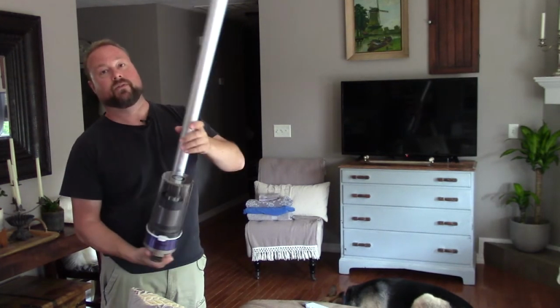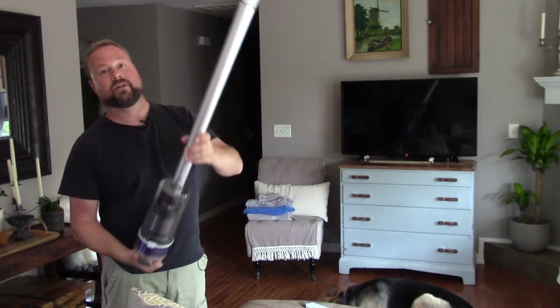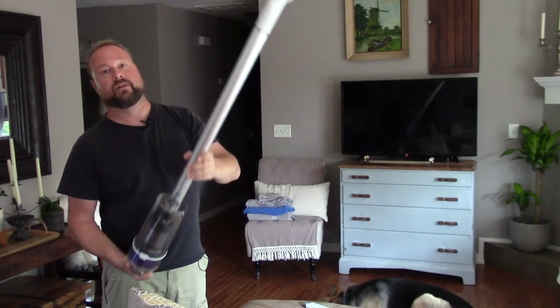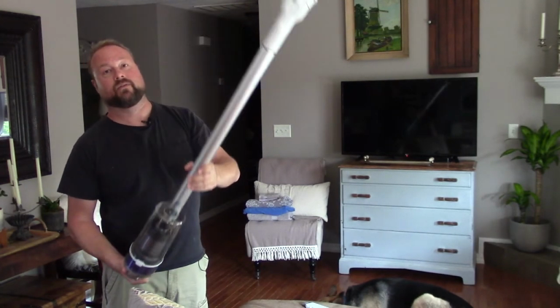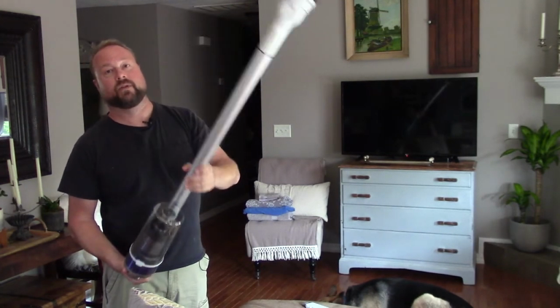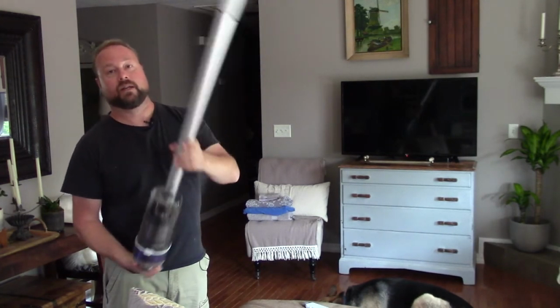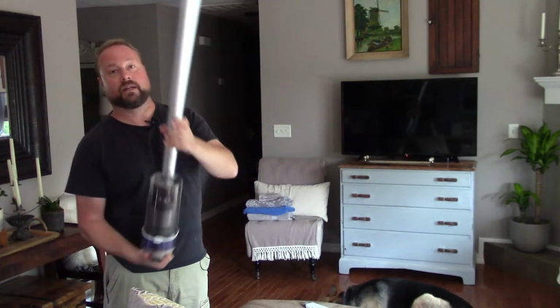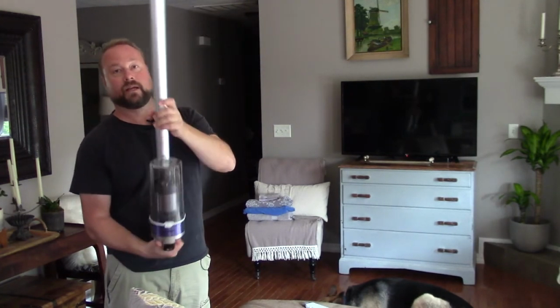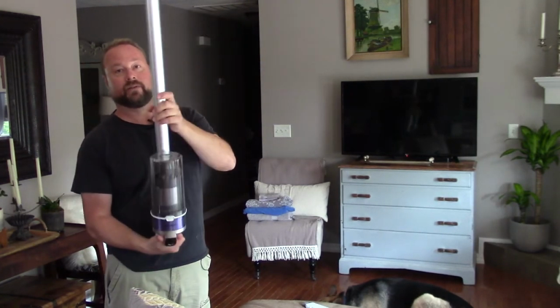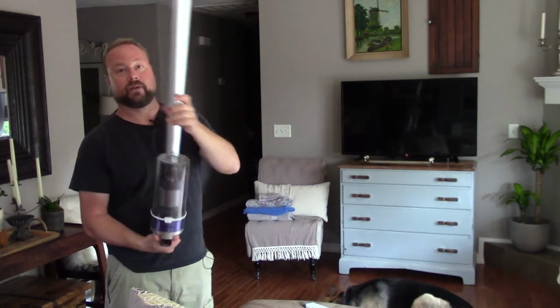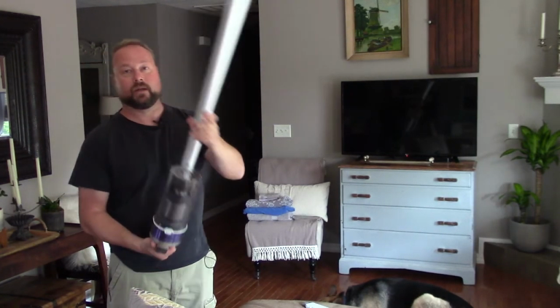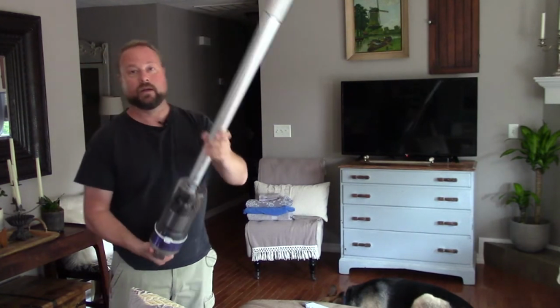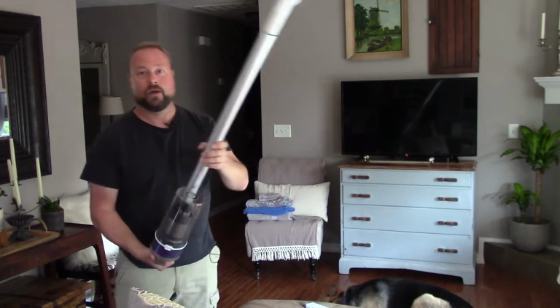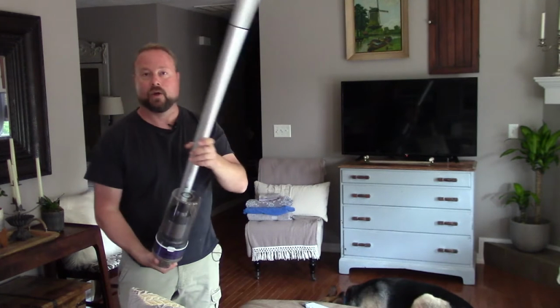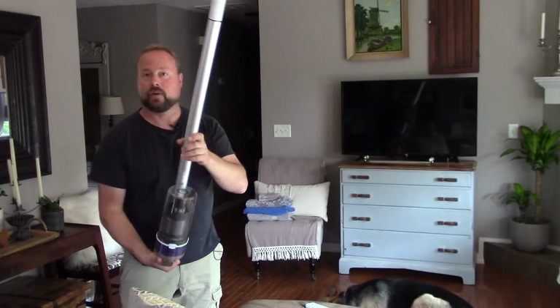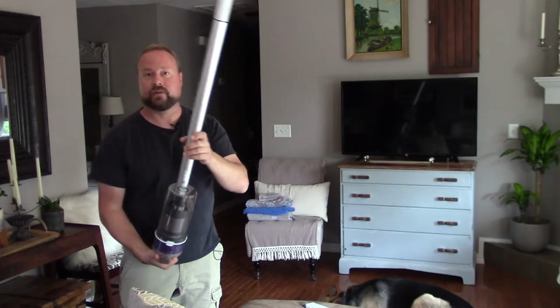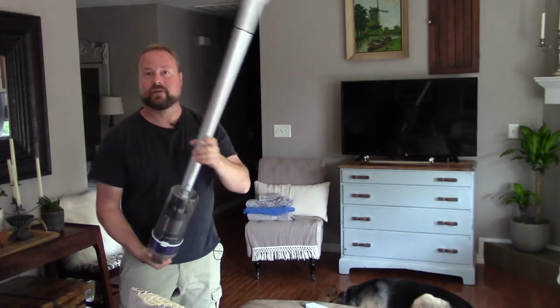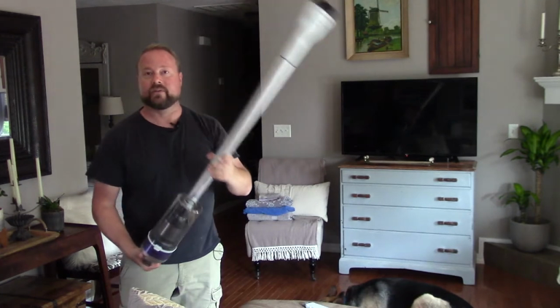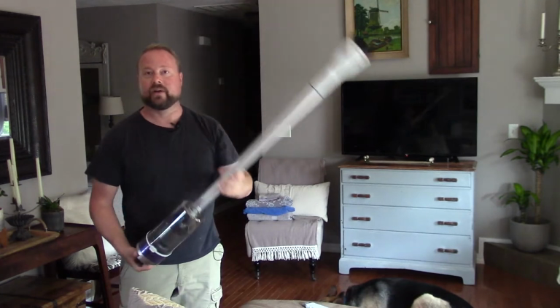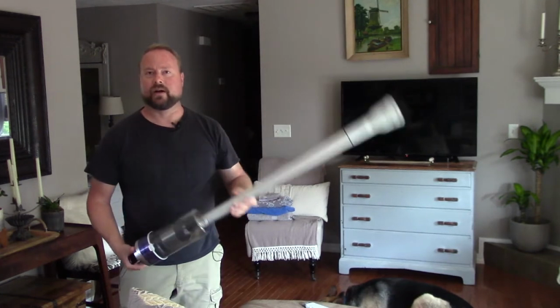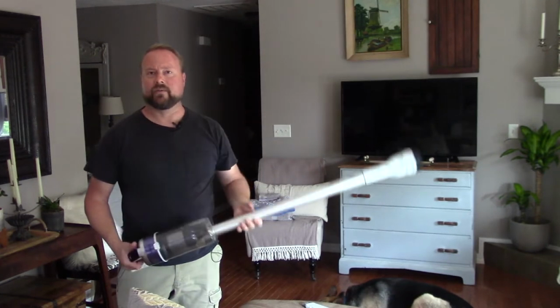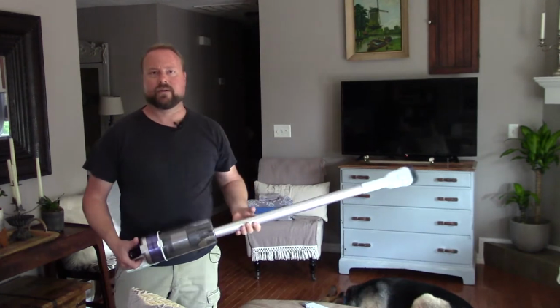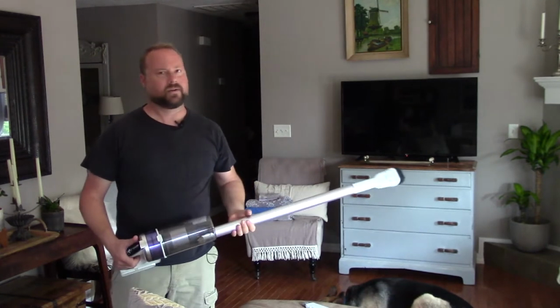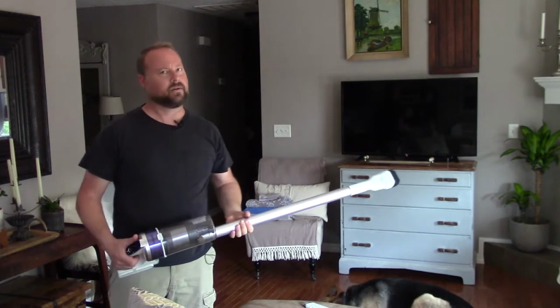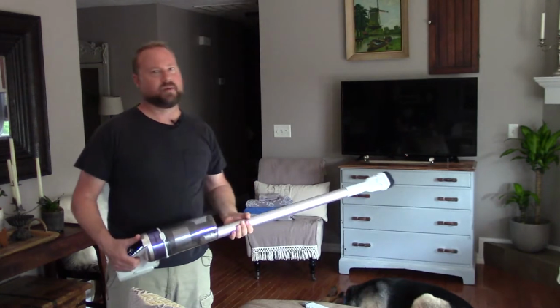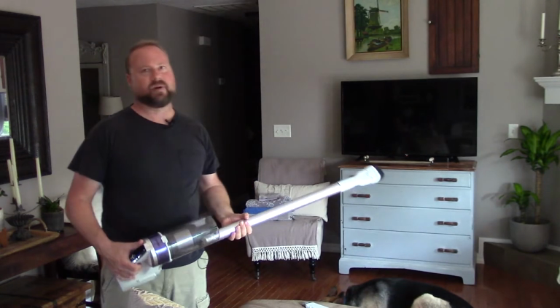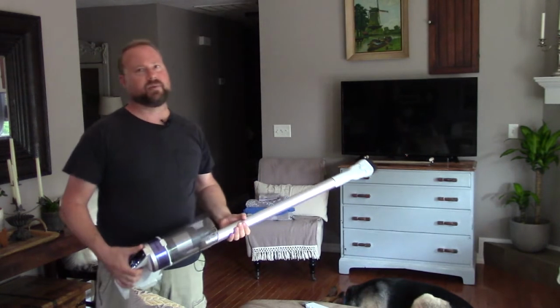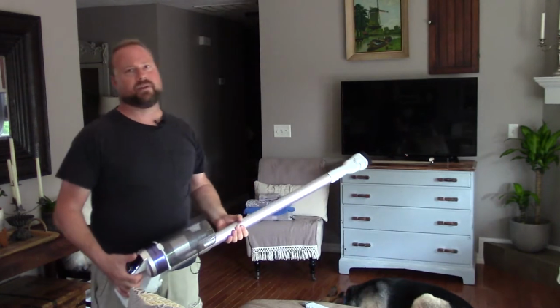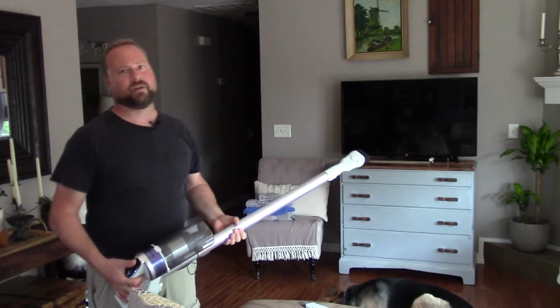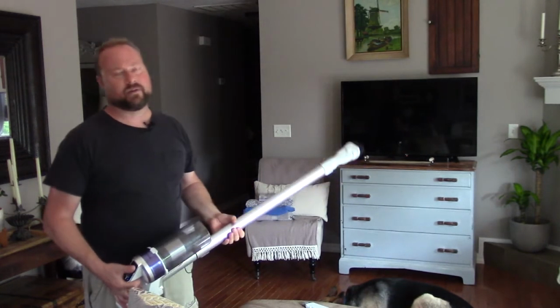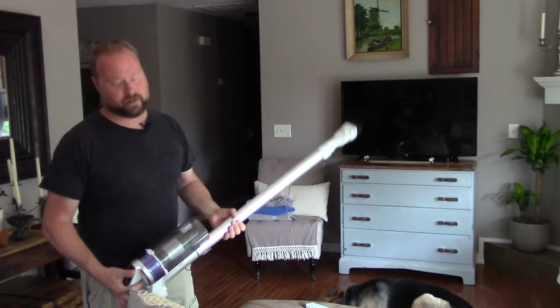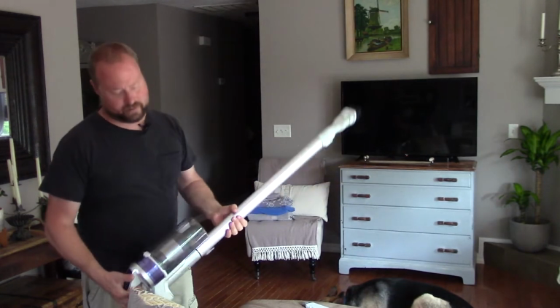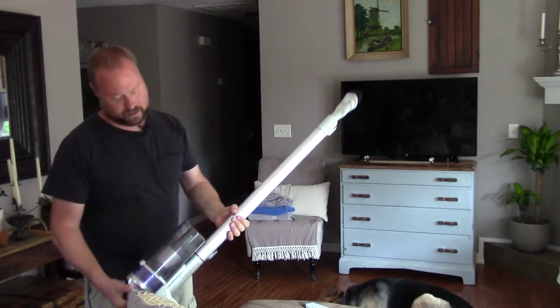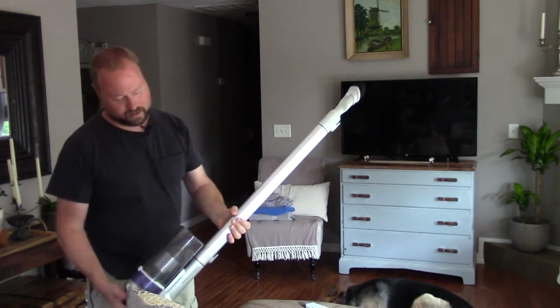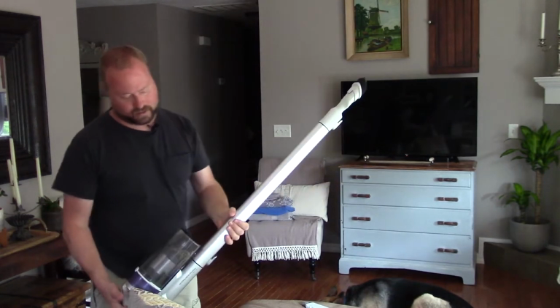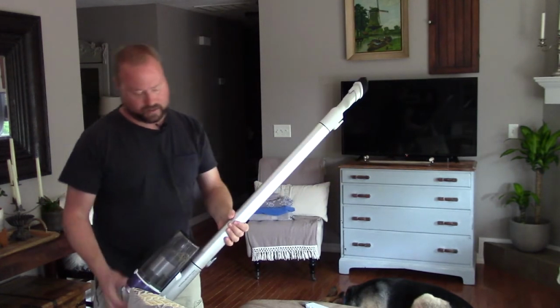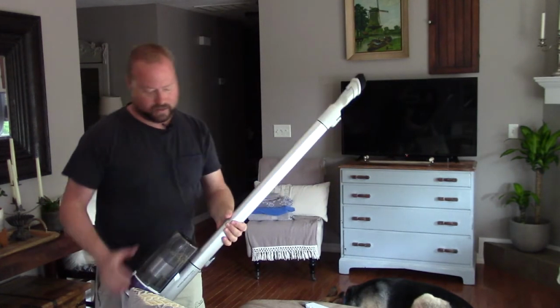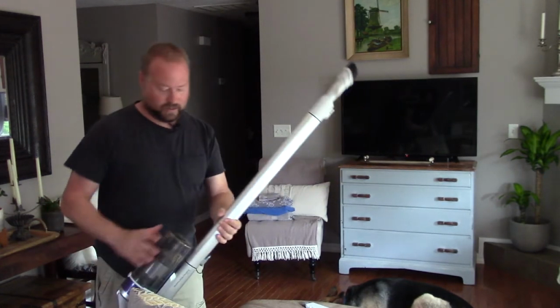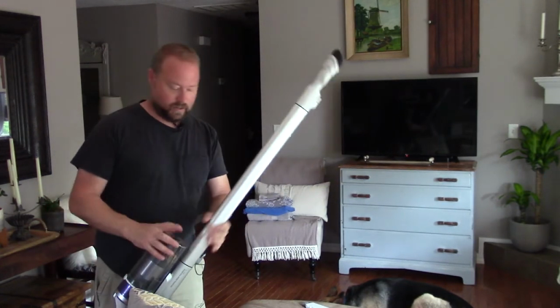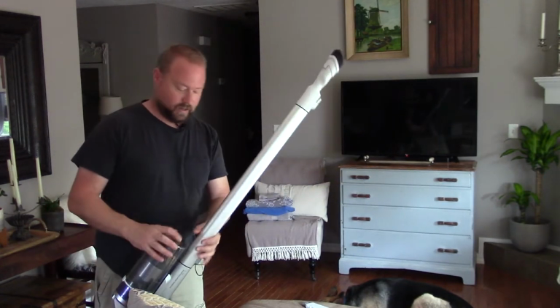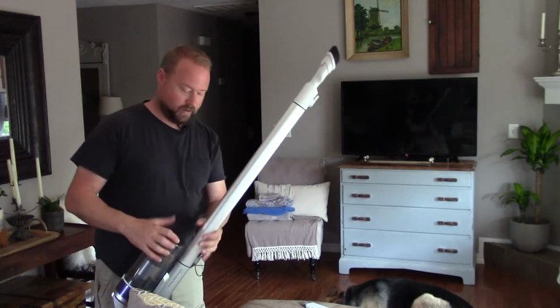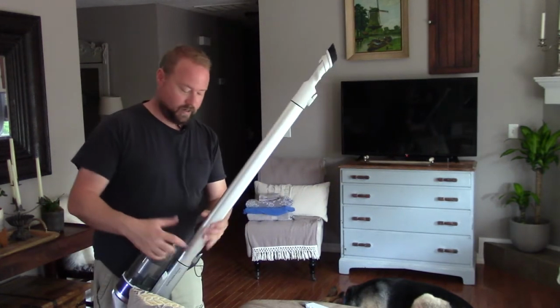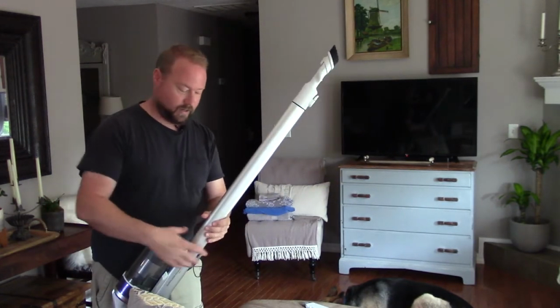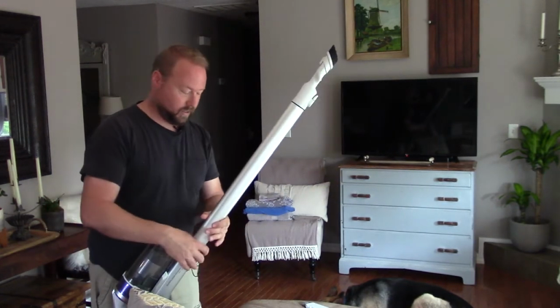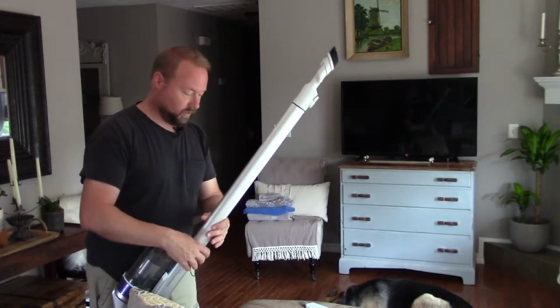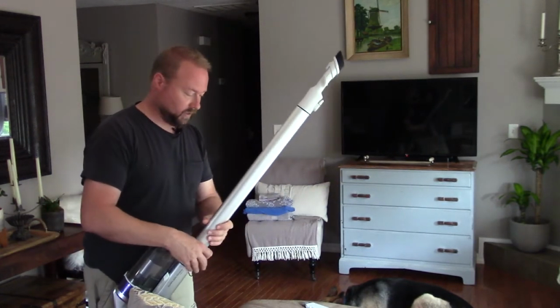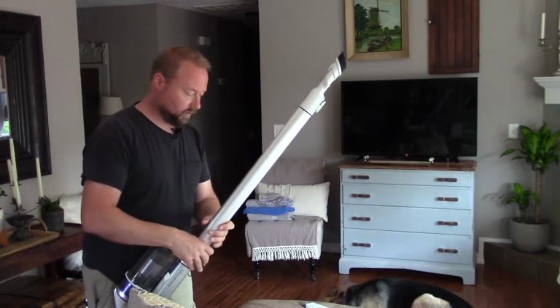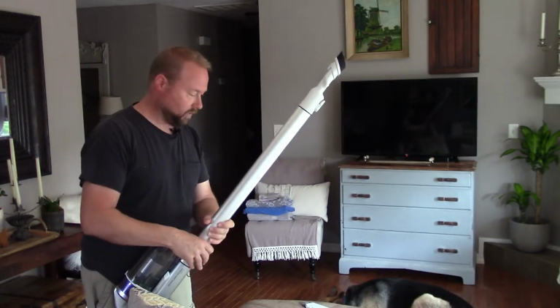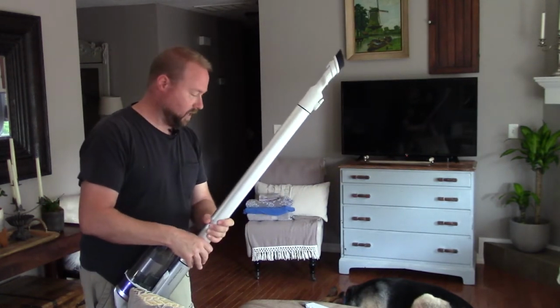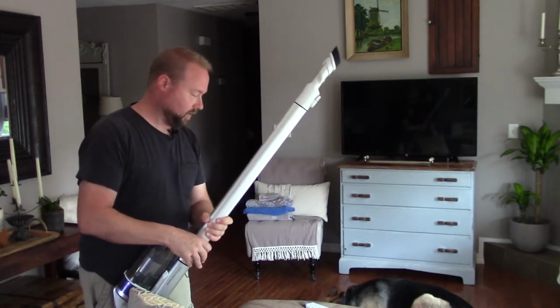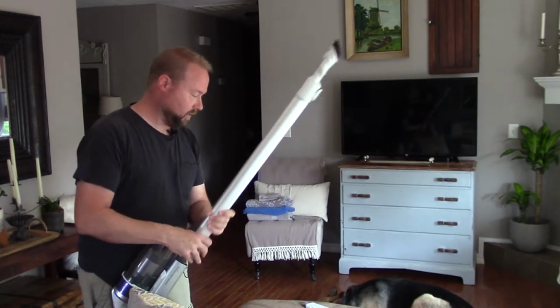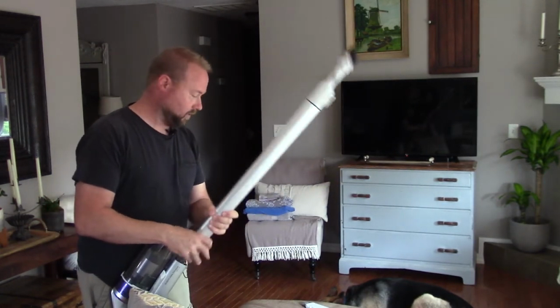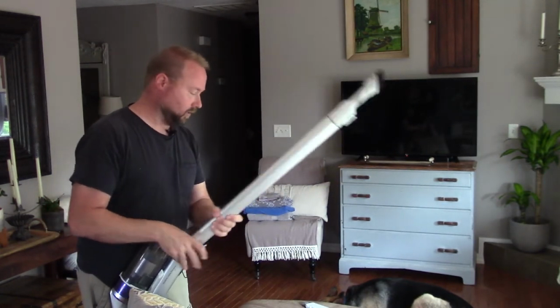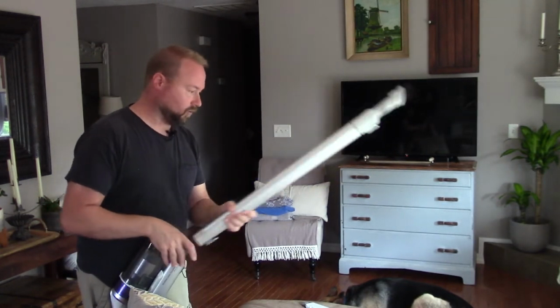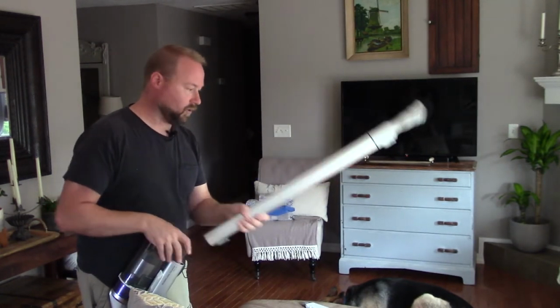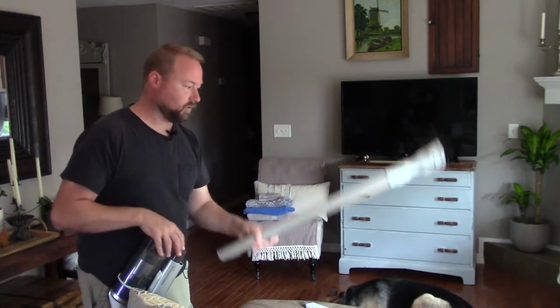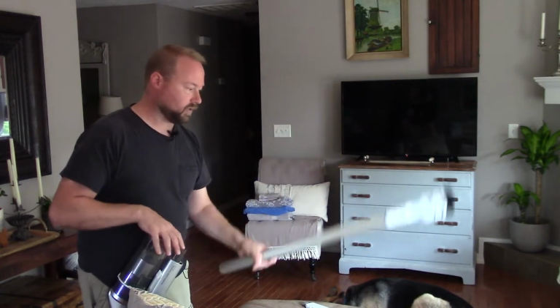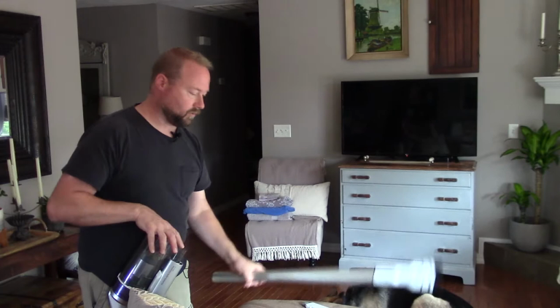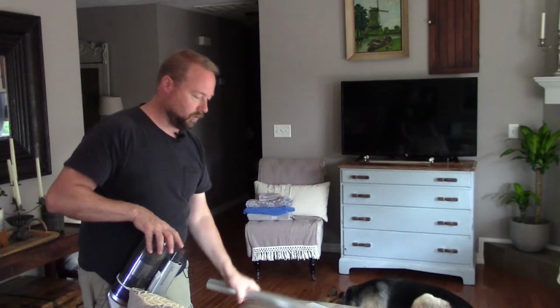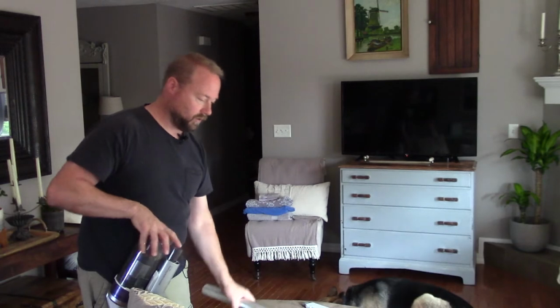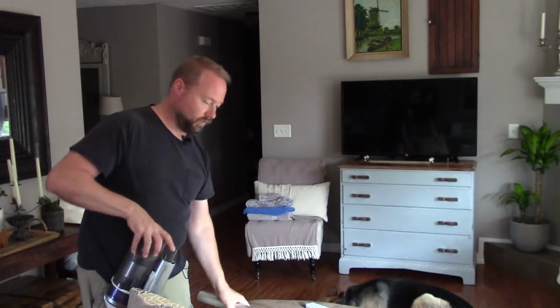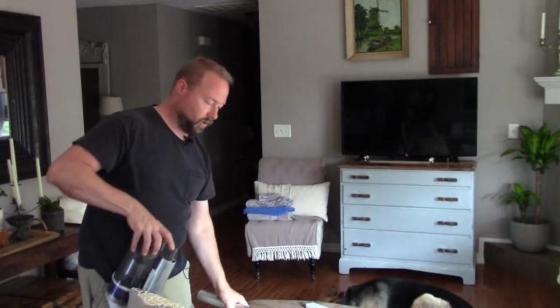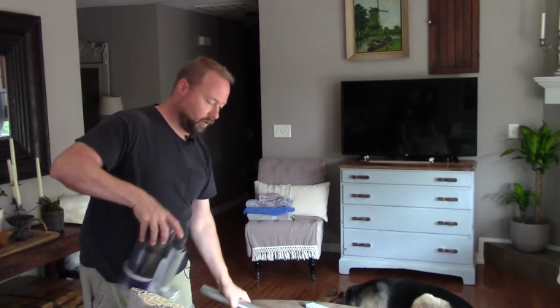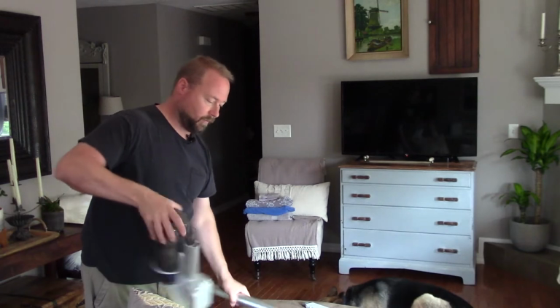You've got your cold air return vents — have you seen how dirty those get for the heat and AC? It does a great job because I know that puppy's getting dirty. And it's also got a little crevice tool that comes with it.